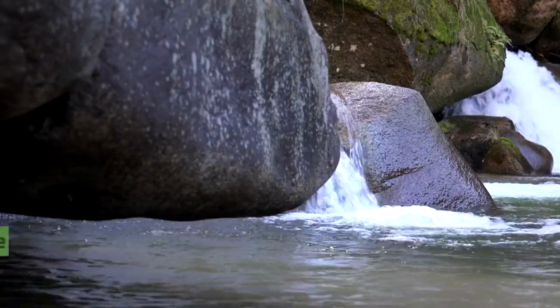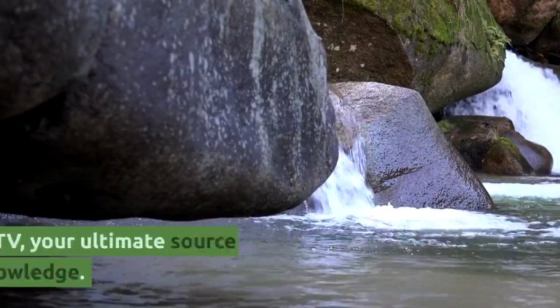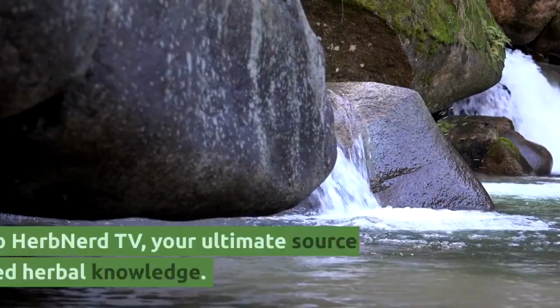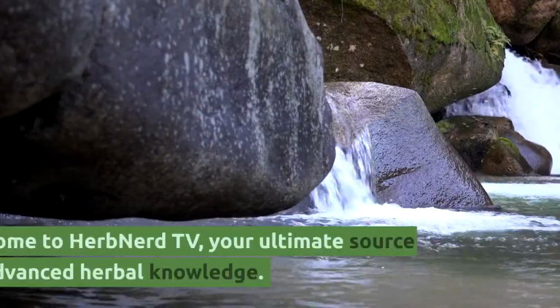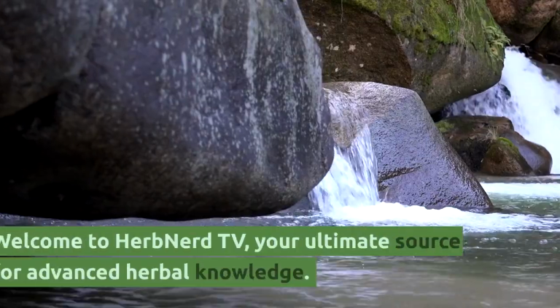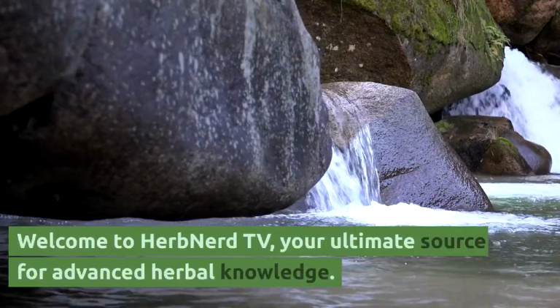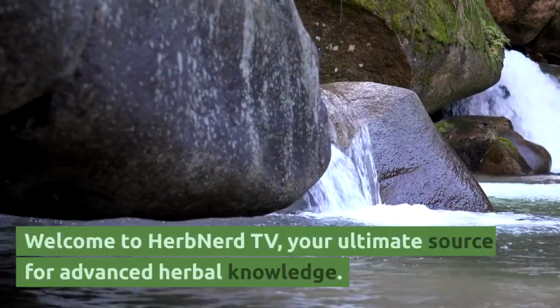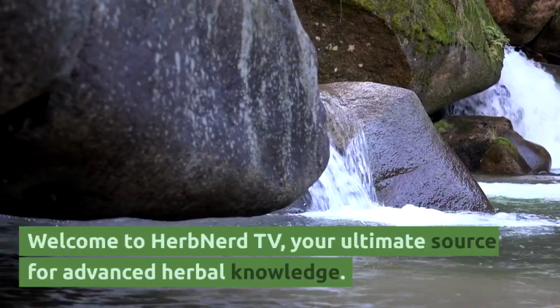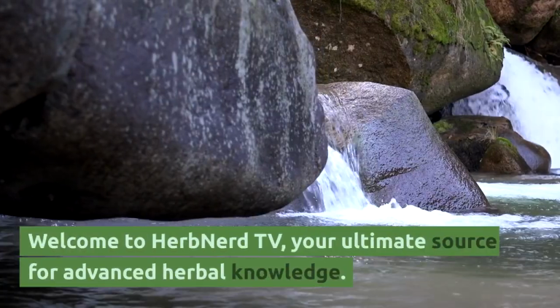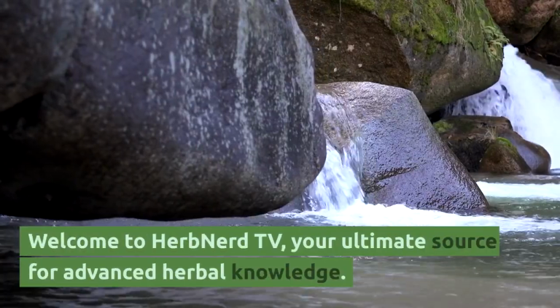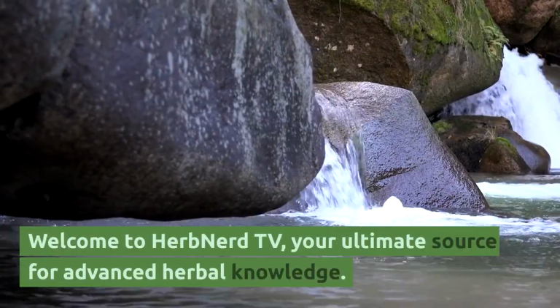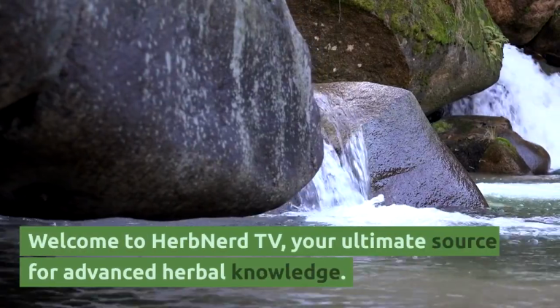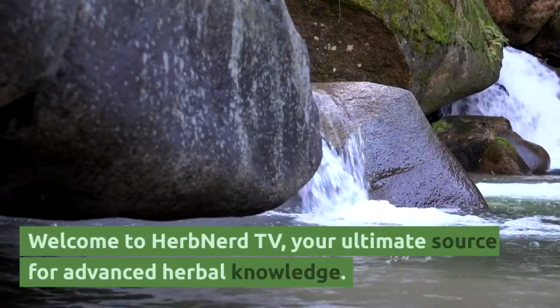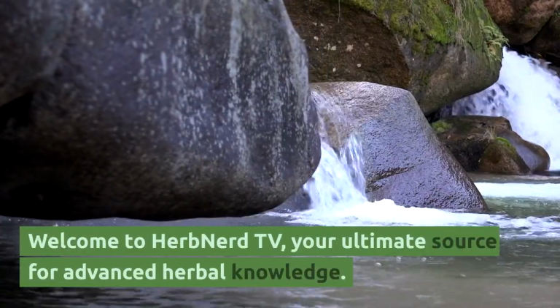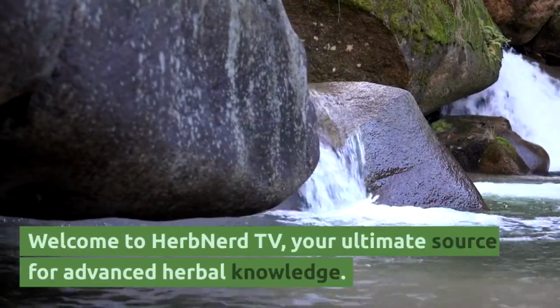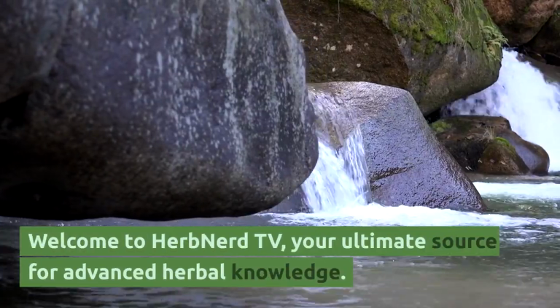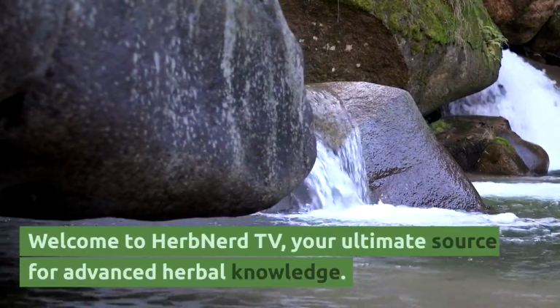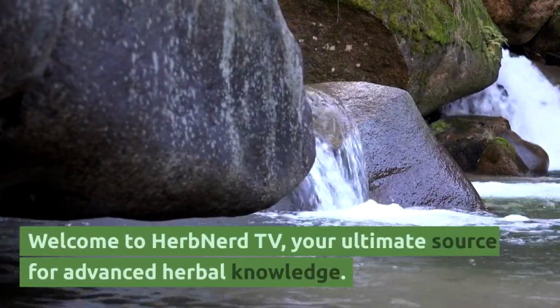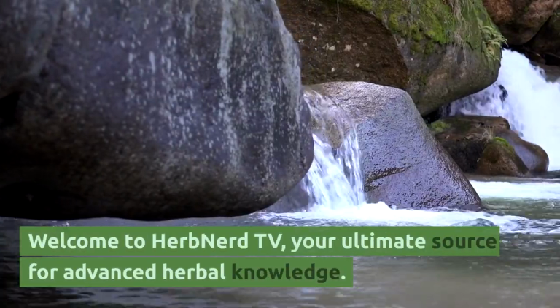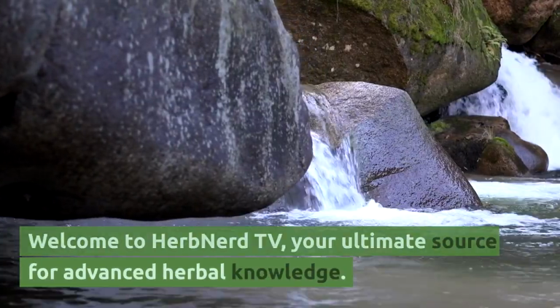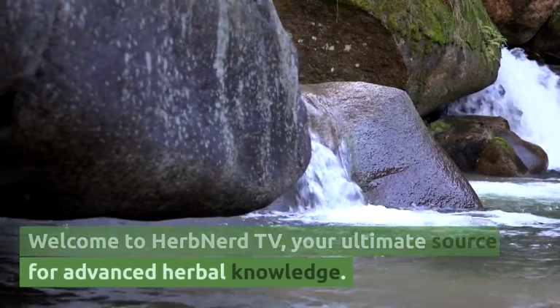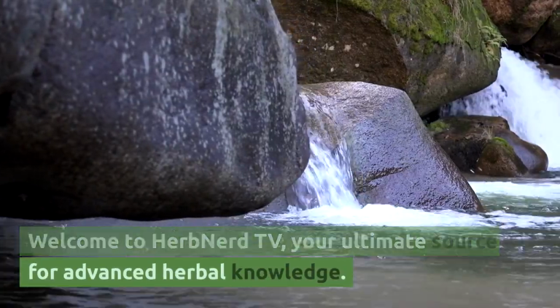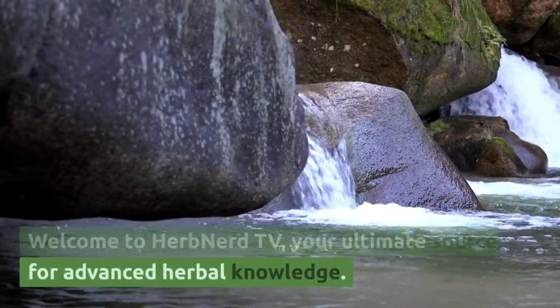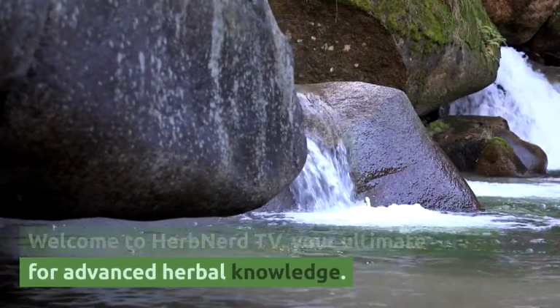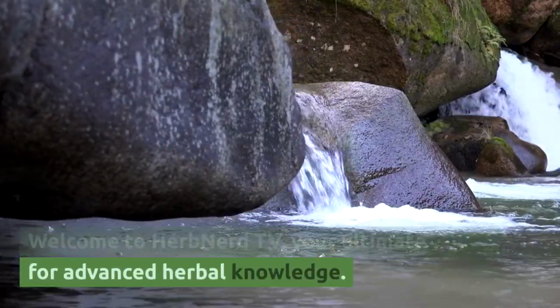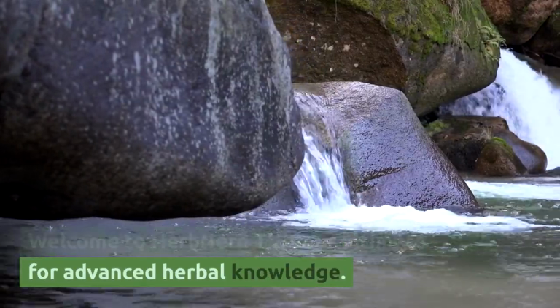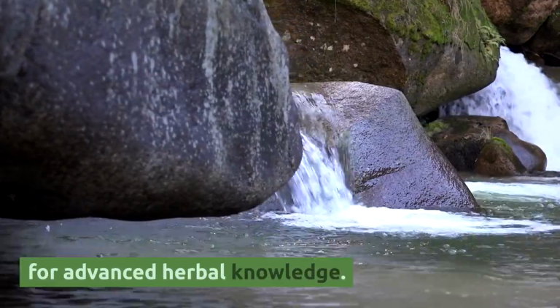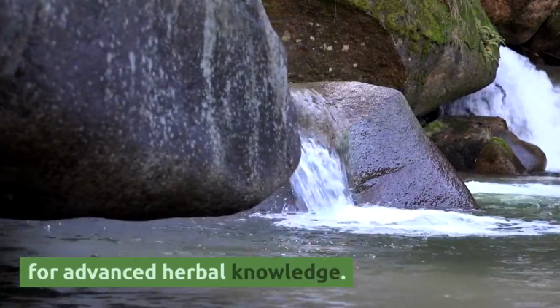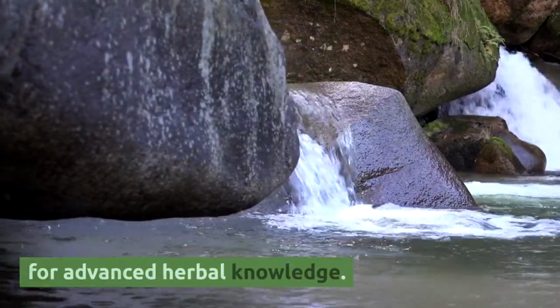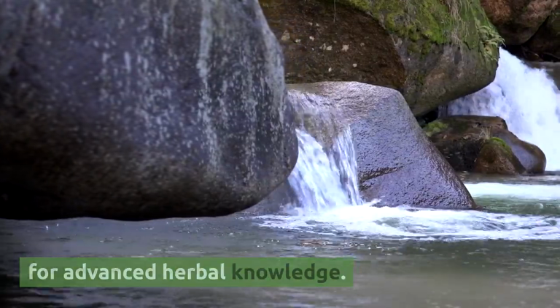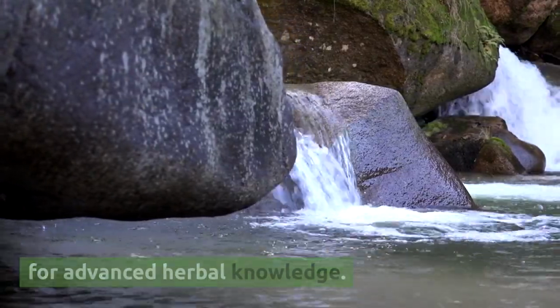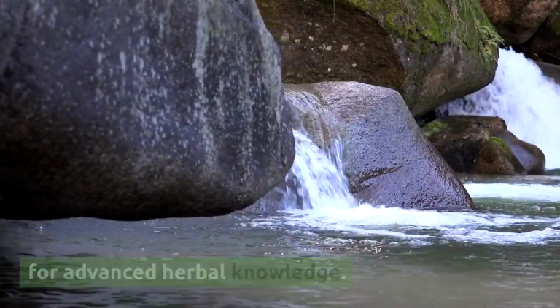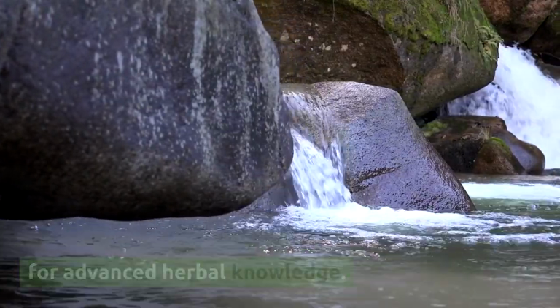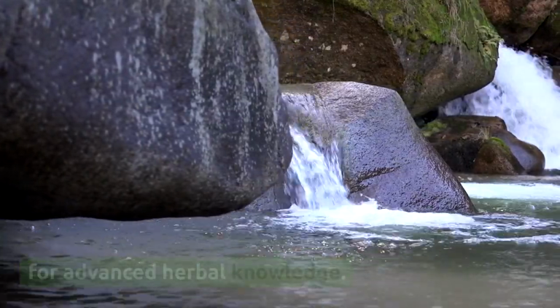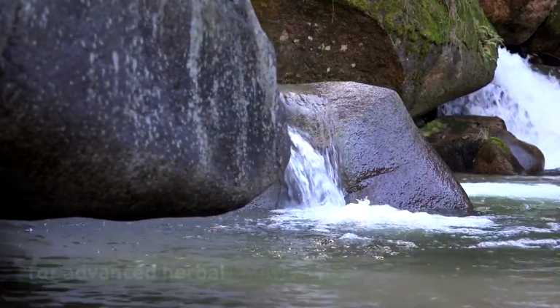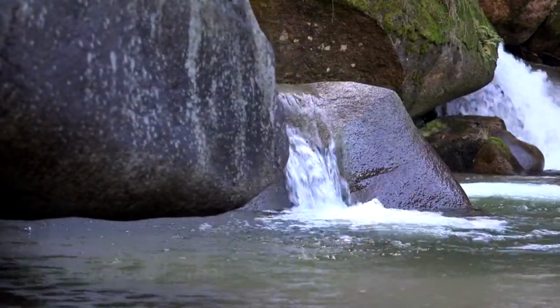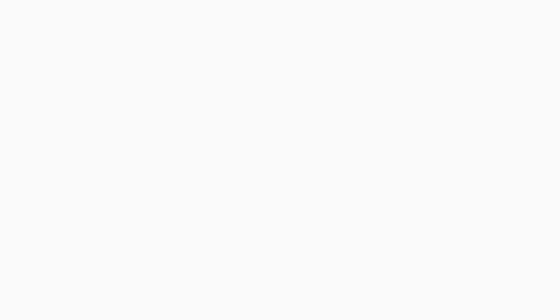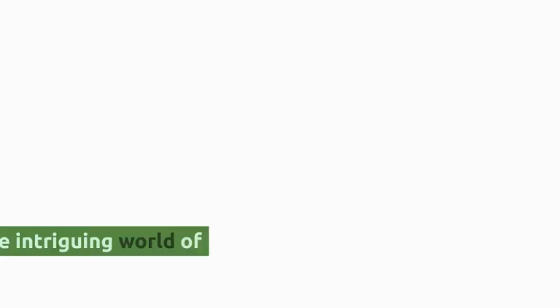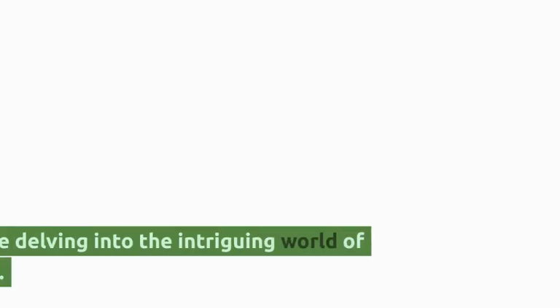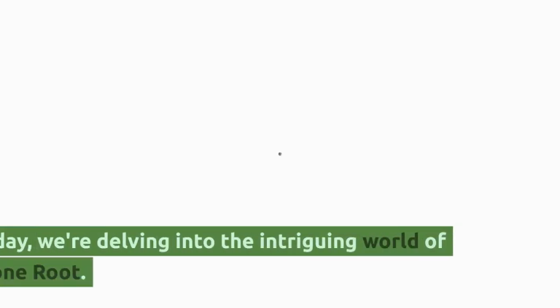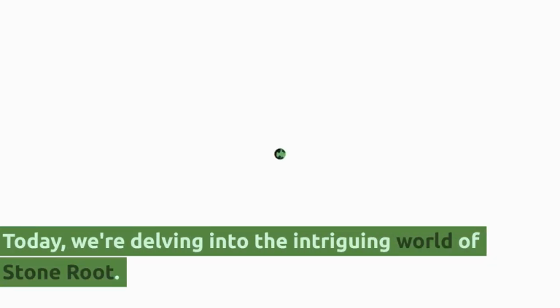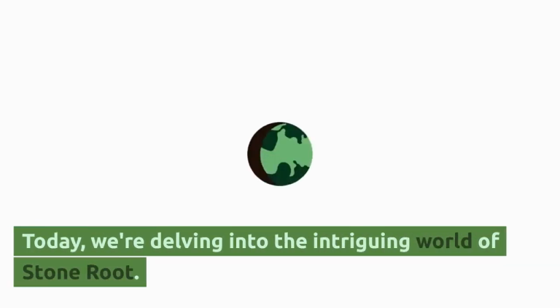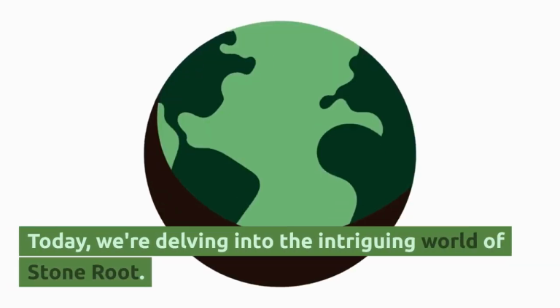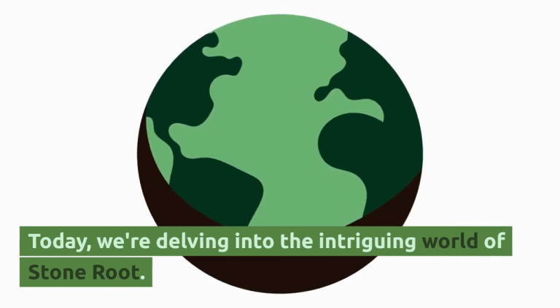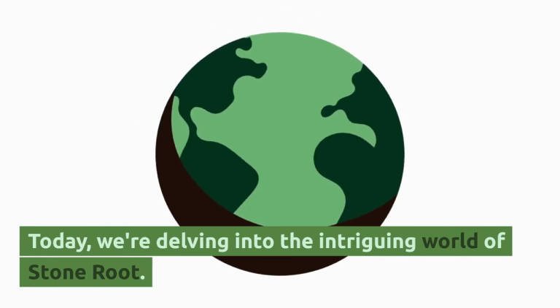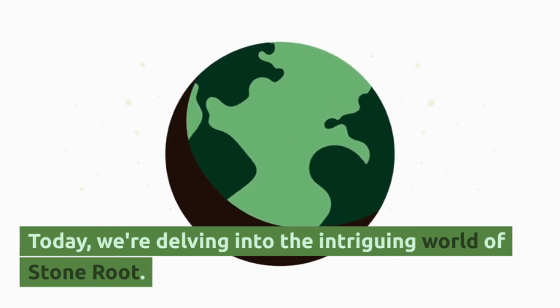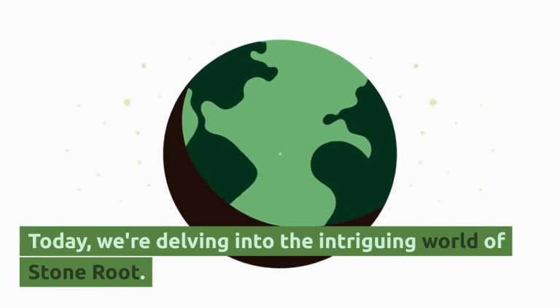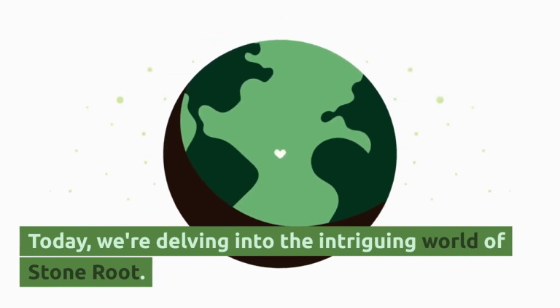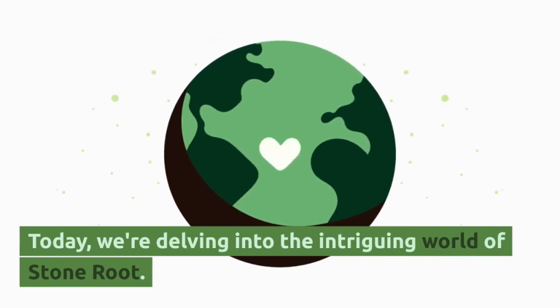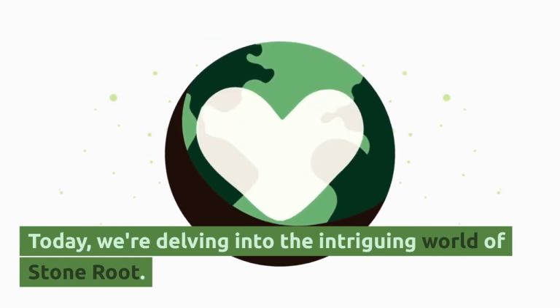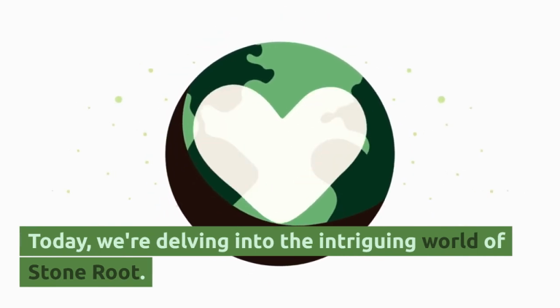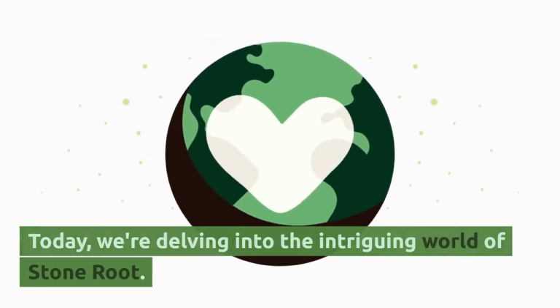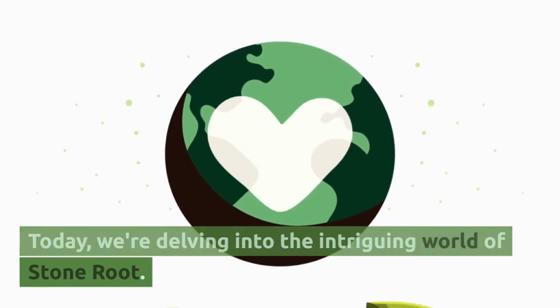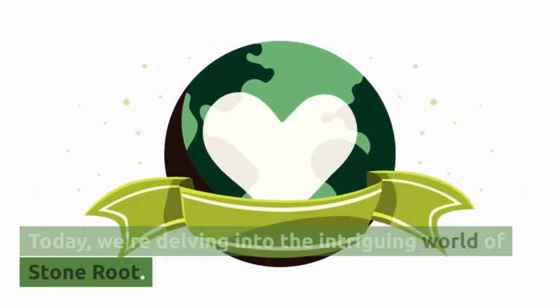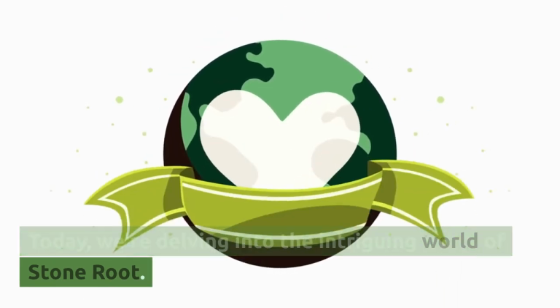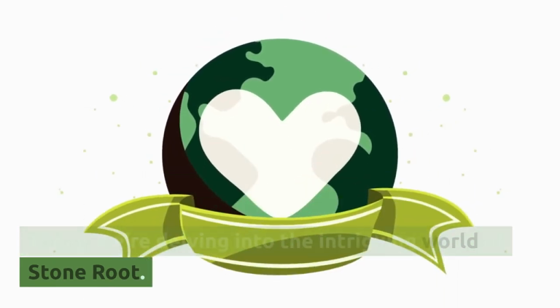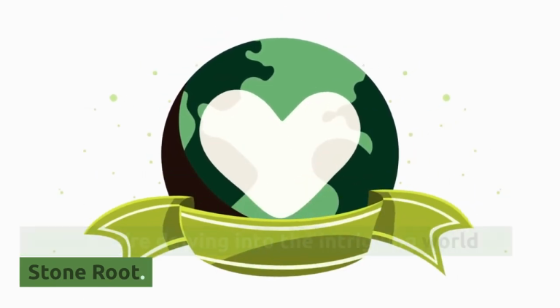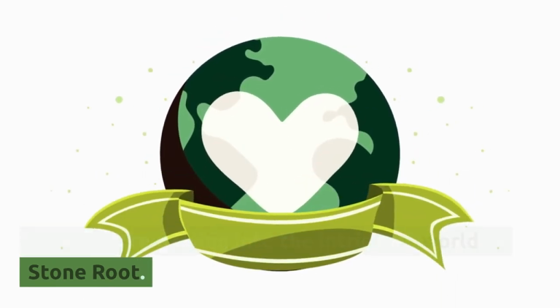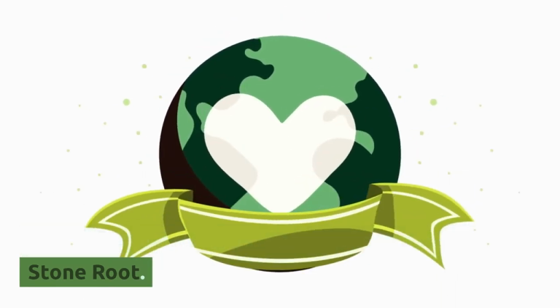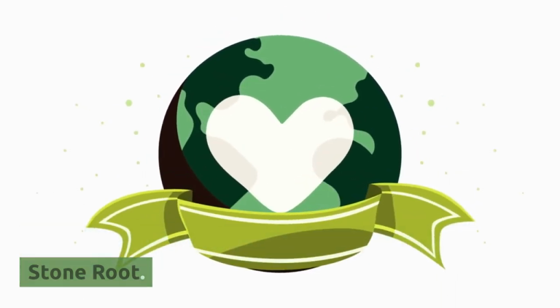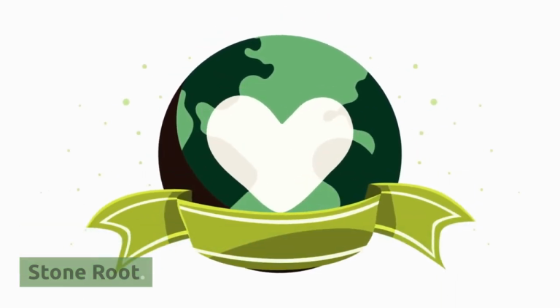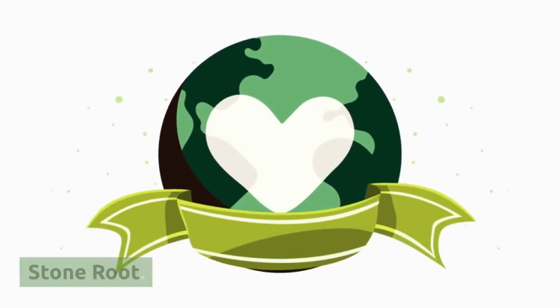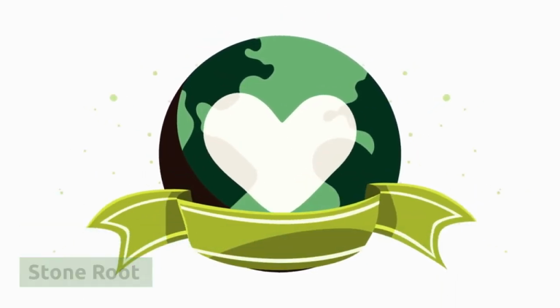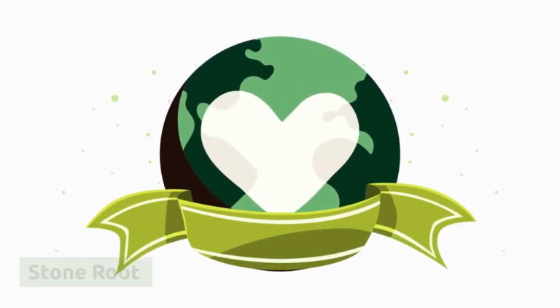Welcome to Herb Nerd TV, your ultimate source for advanced herbal knowledge. Today, we're delving into the intriguing world of stone root.